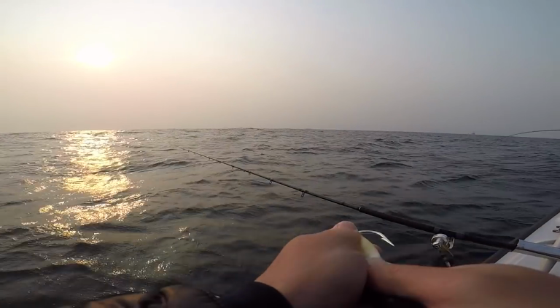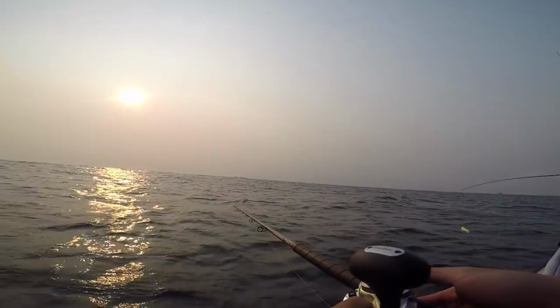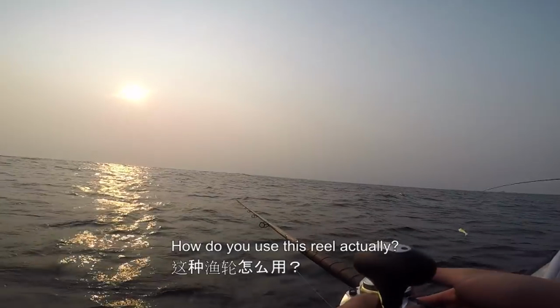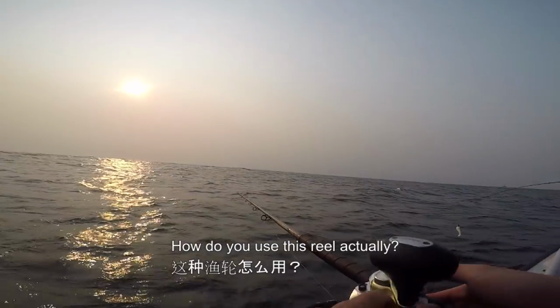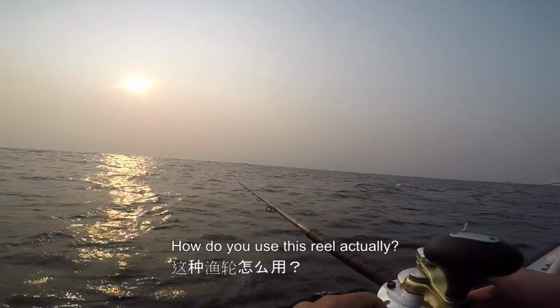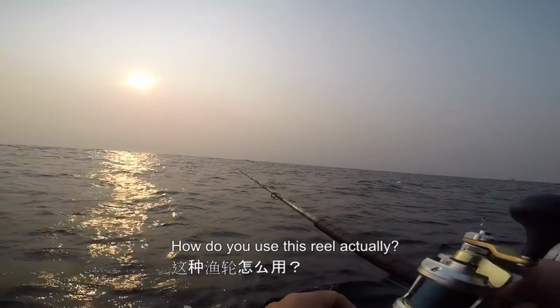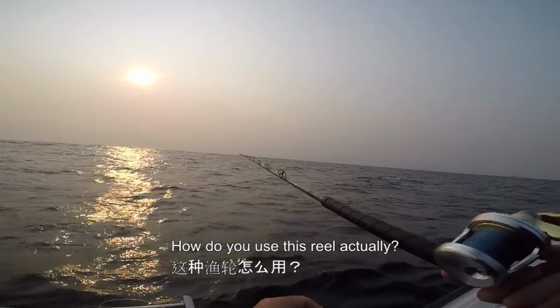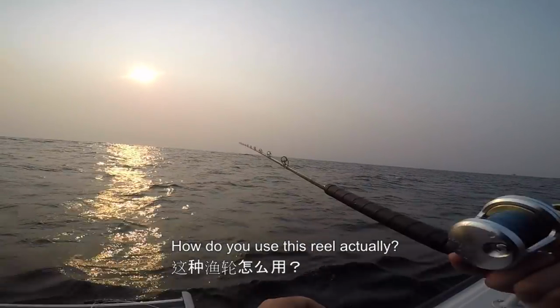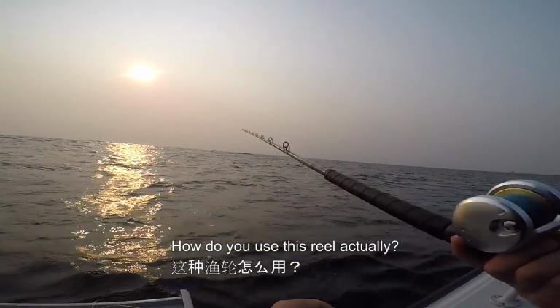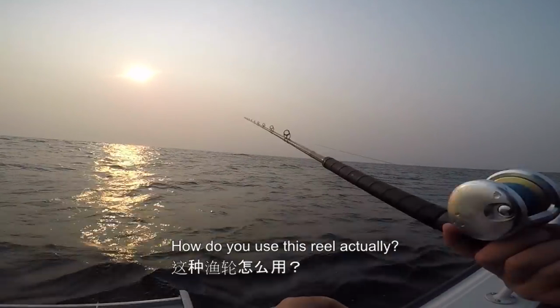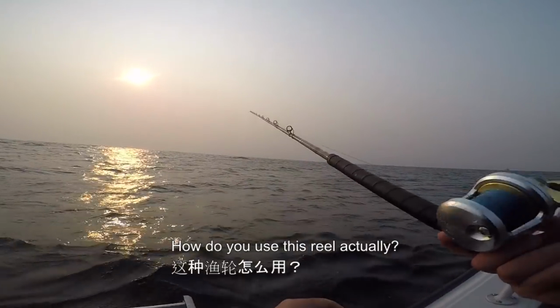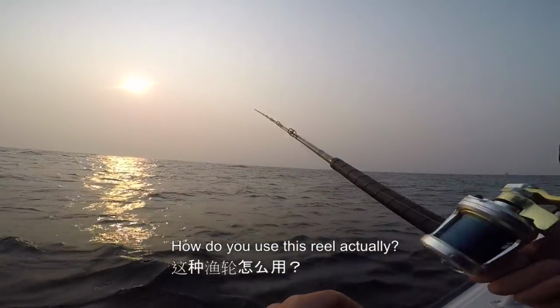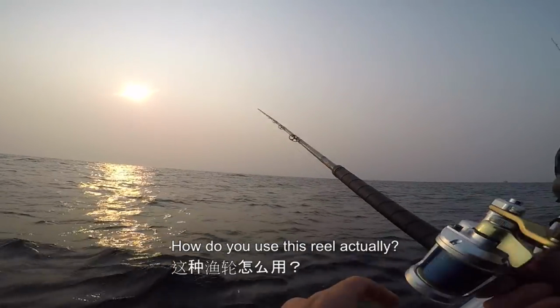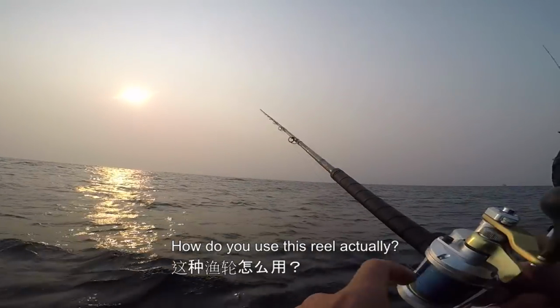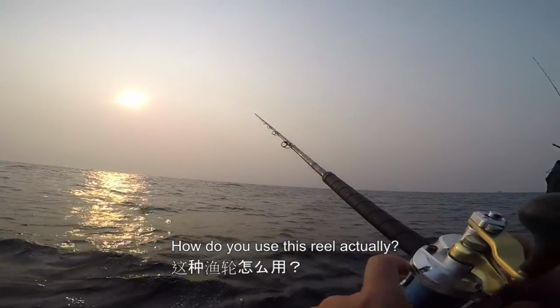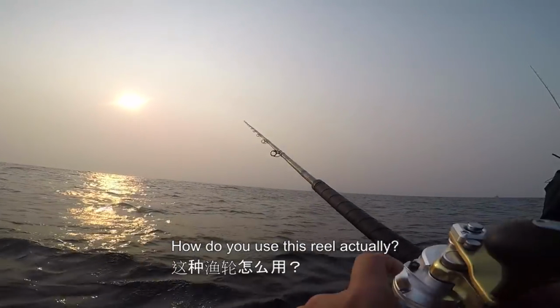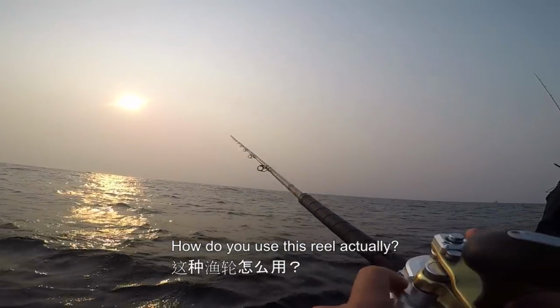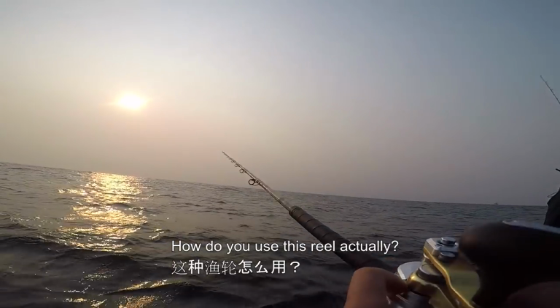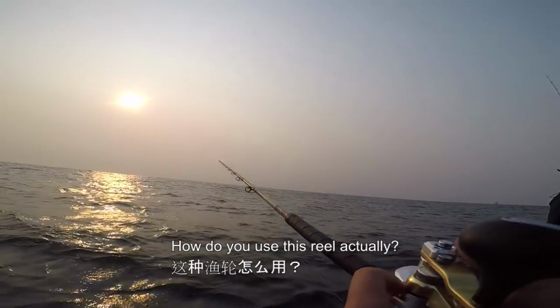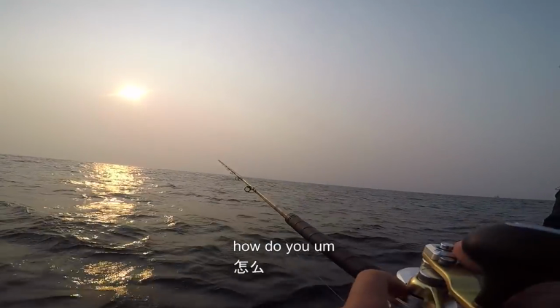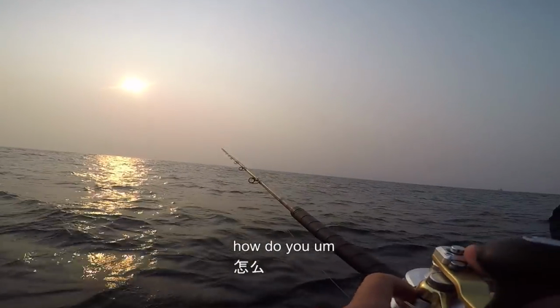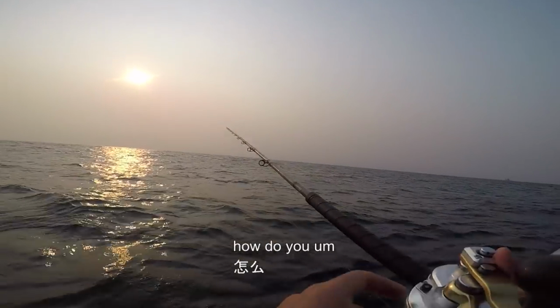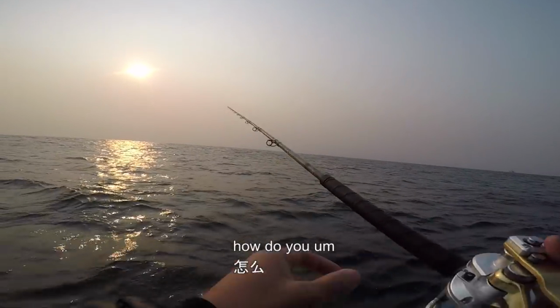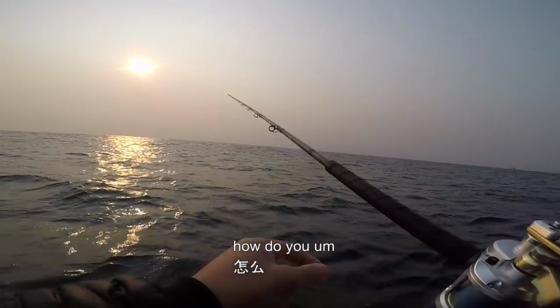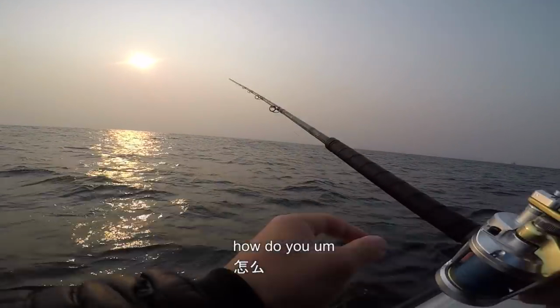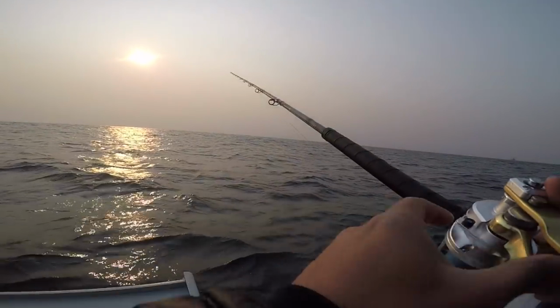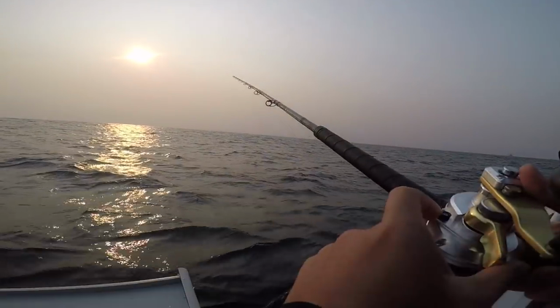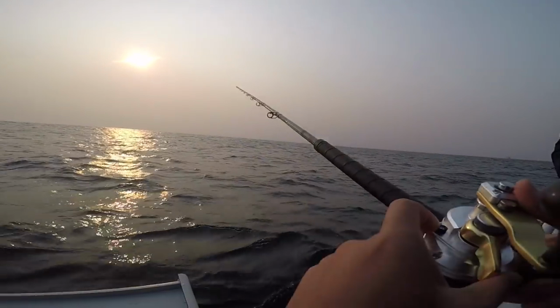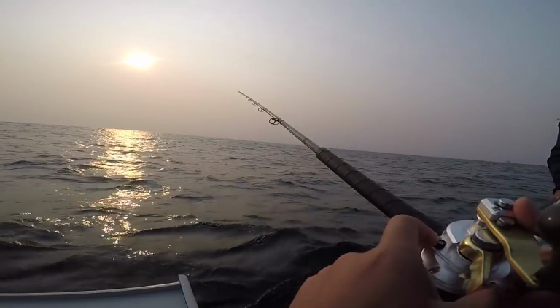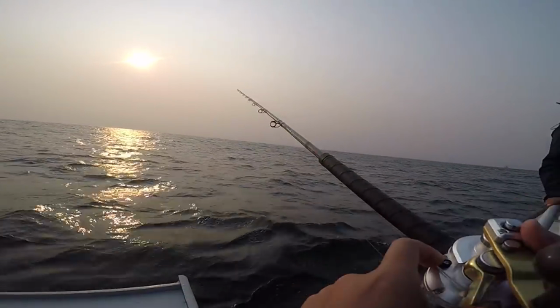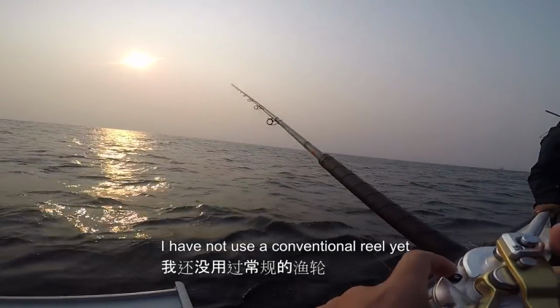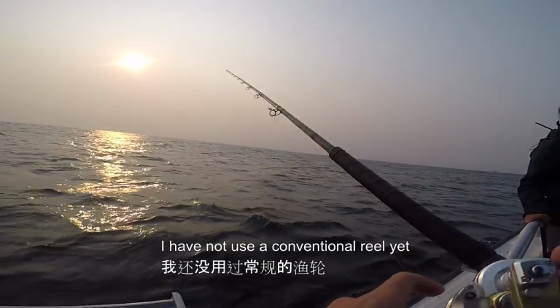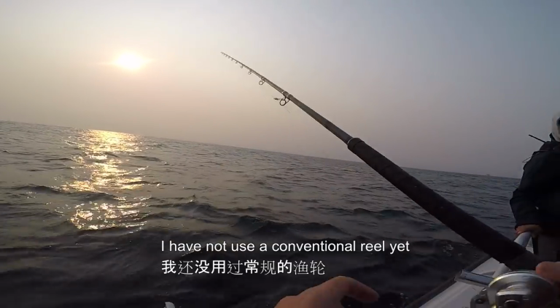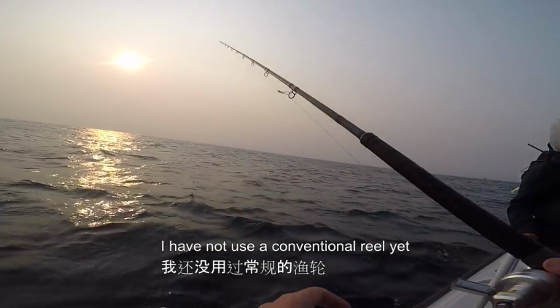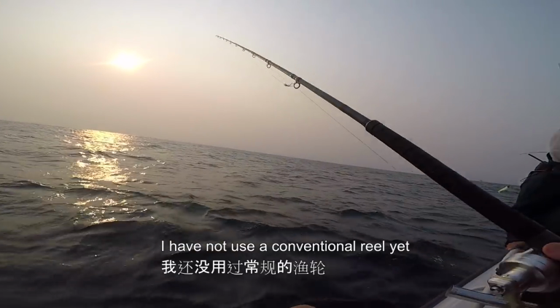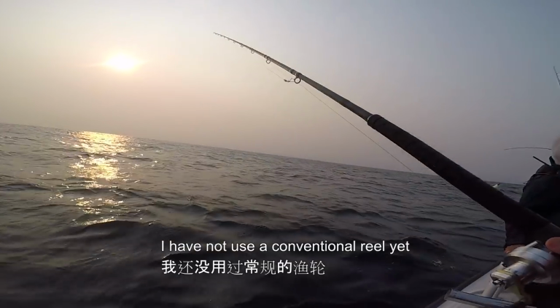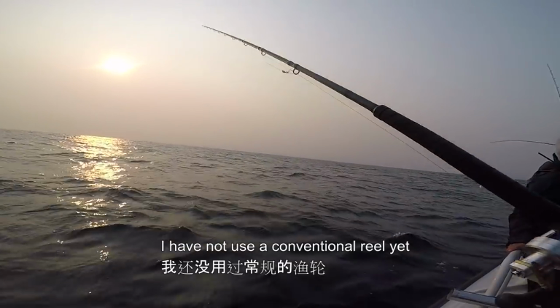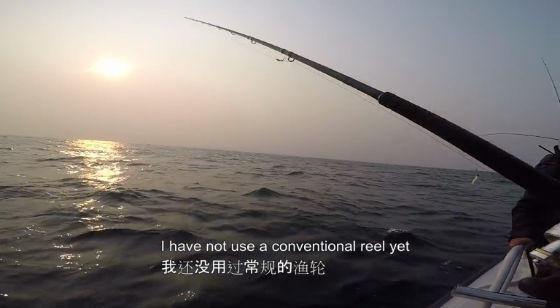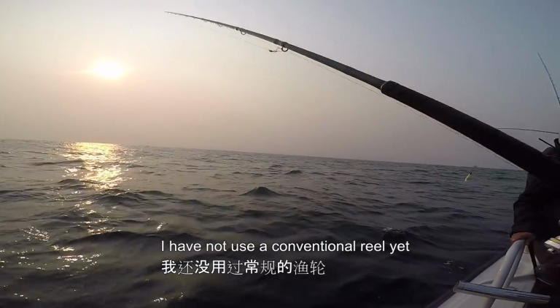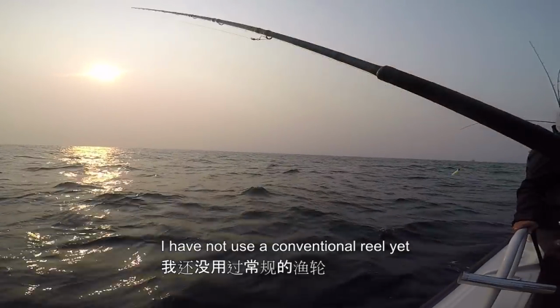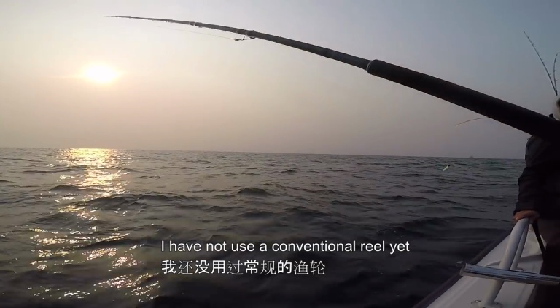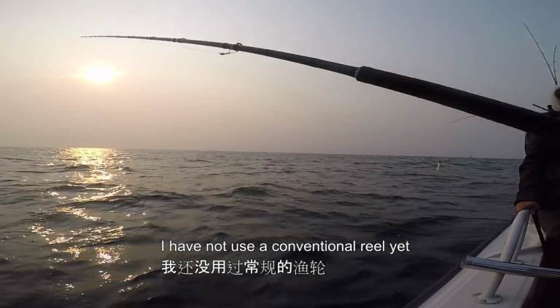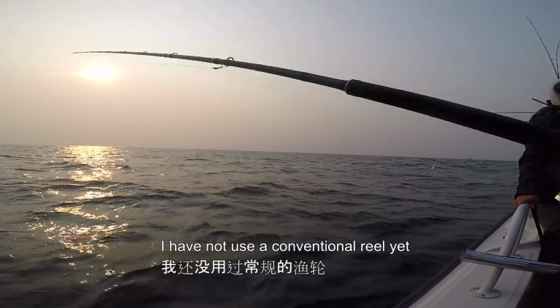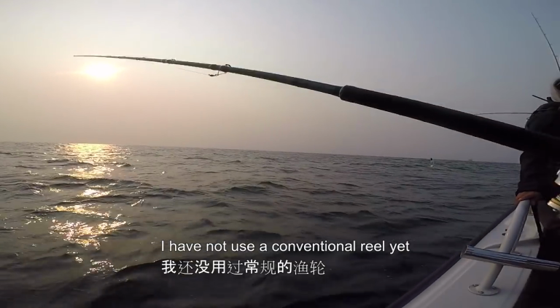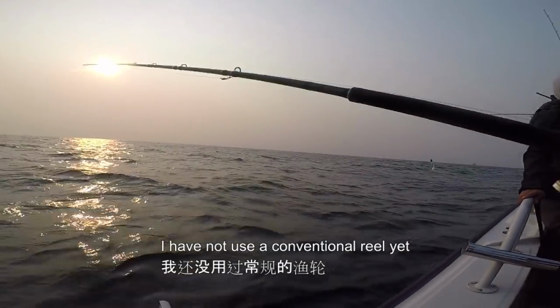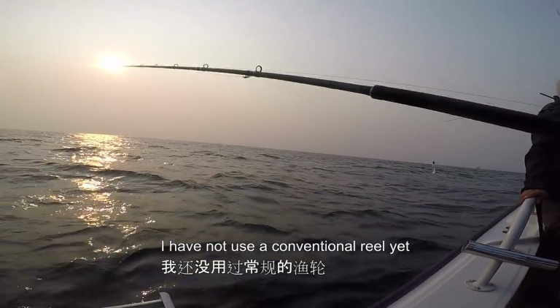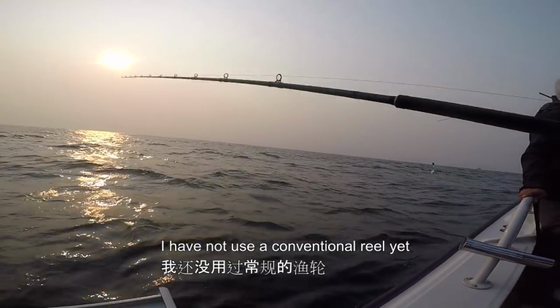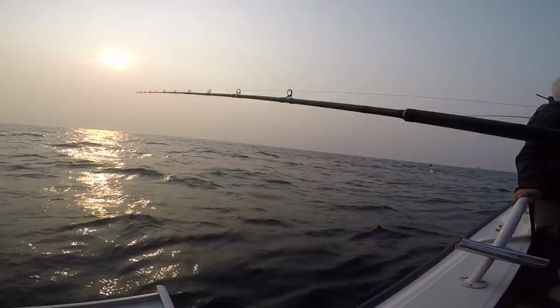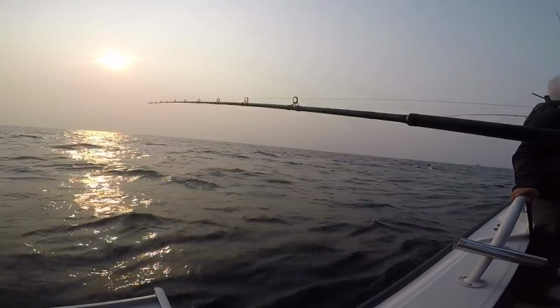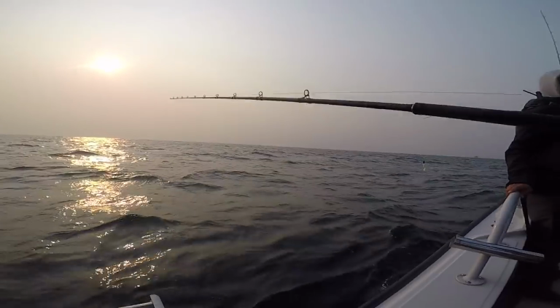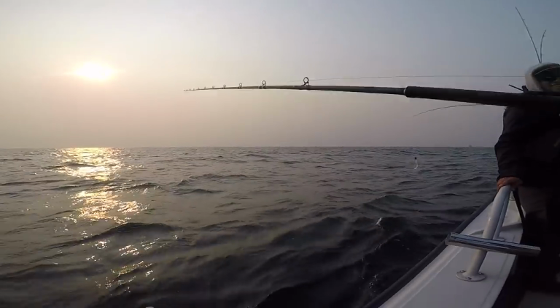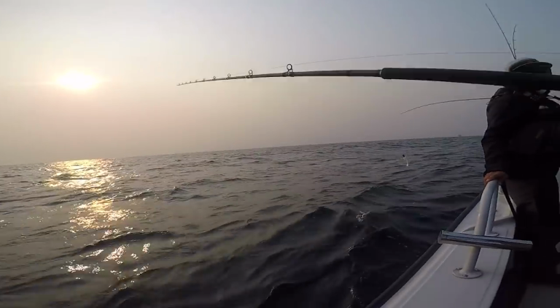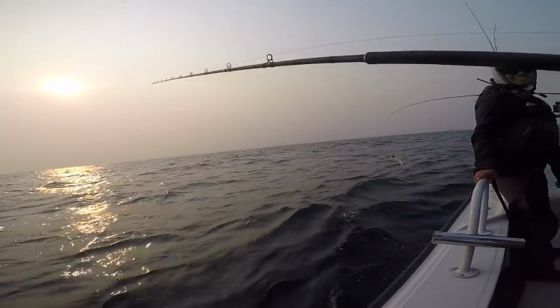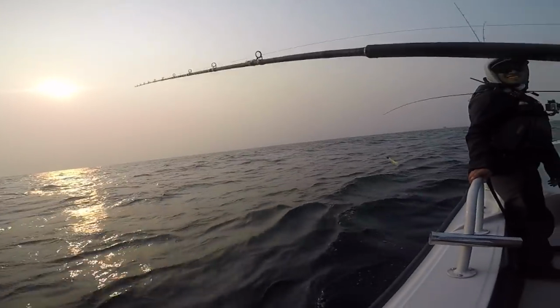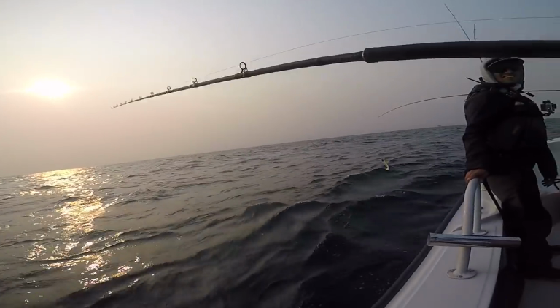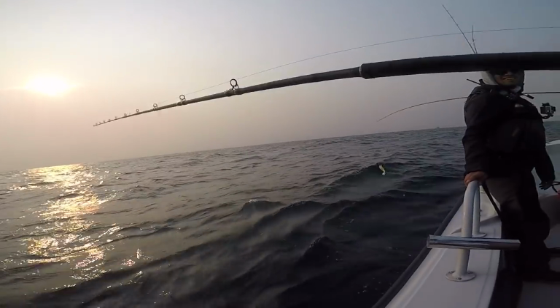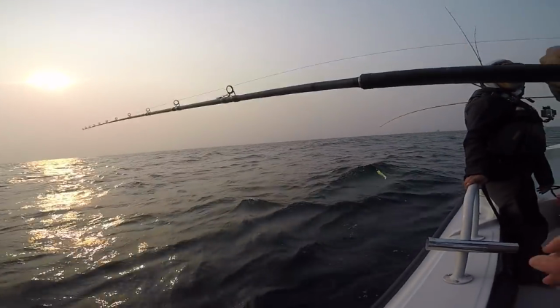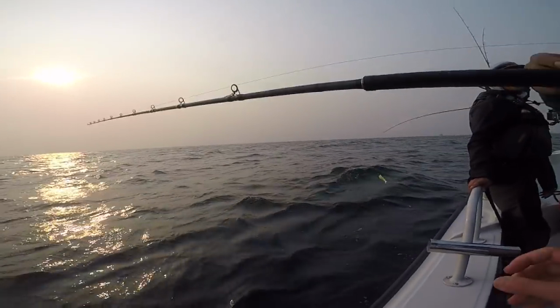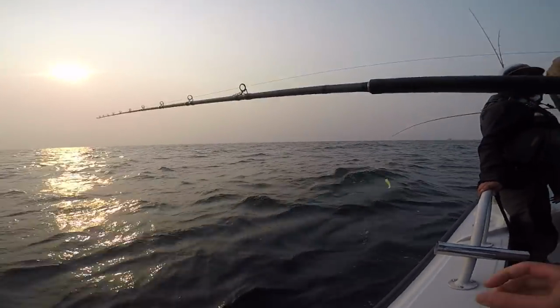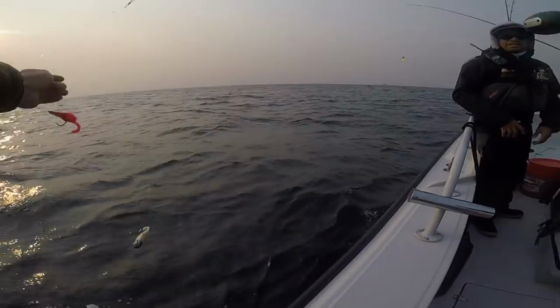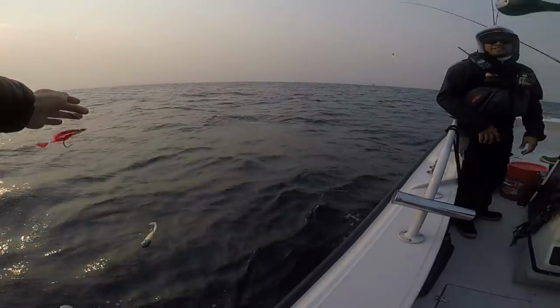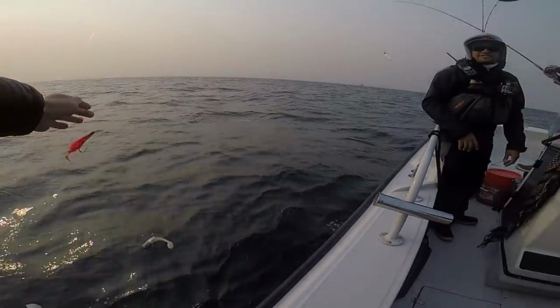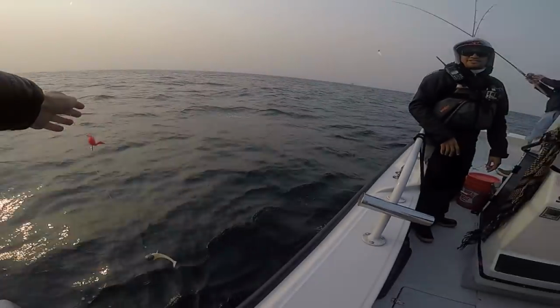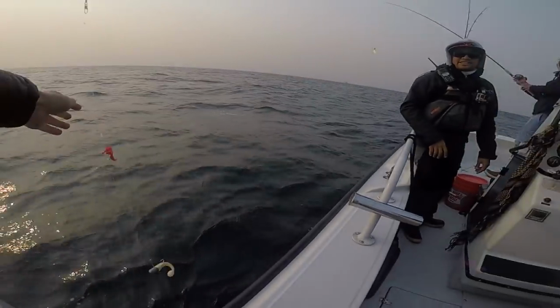How do you use this reel actually? I have not used a conventional reel yet. Okay.